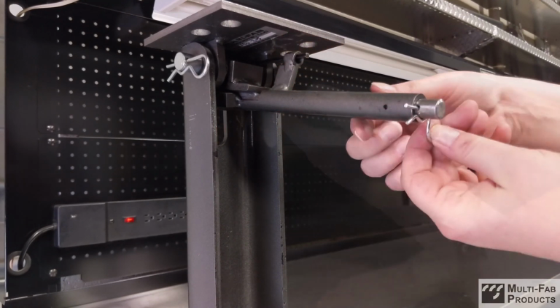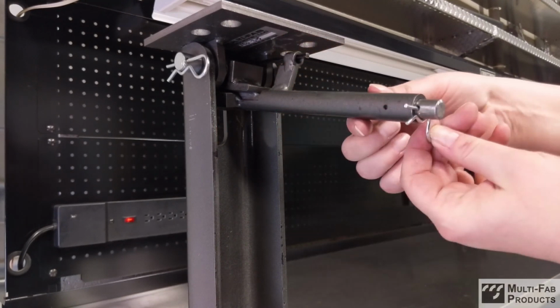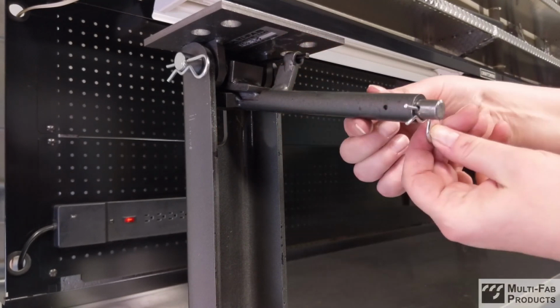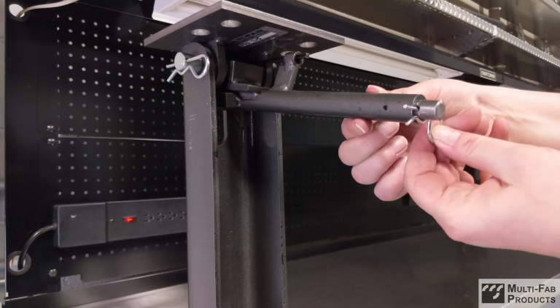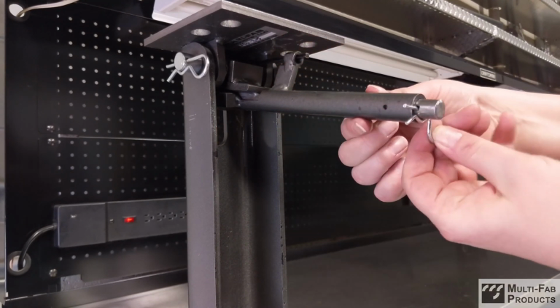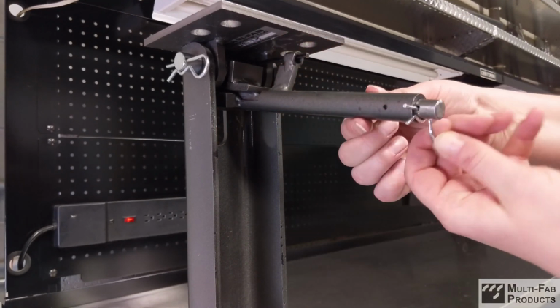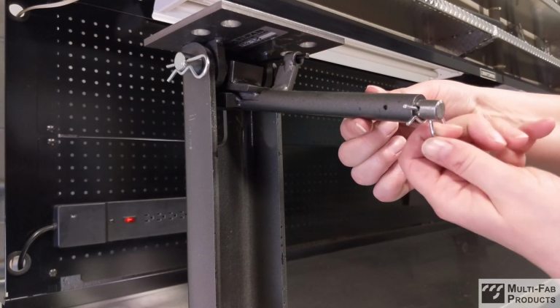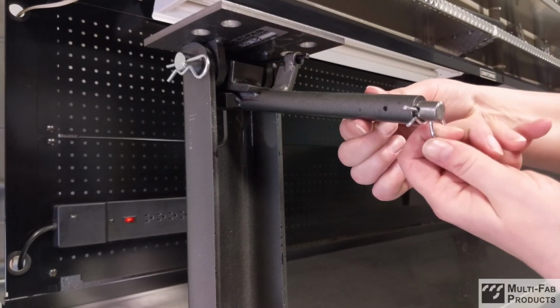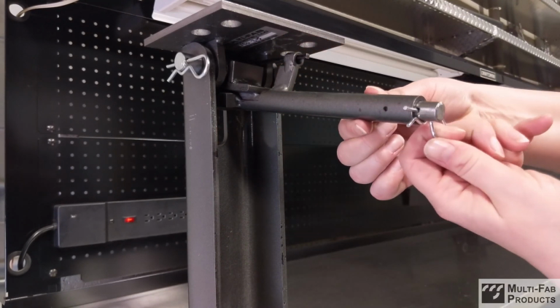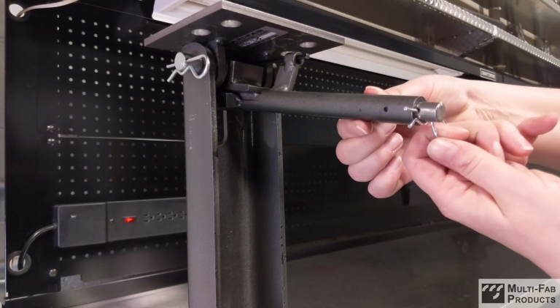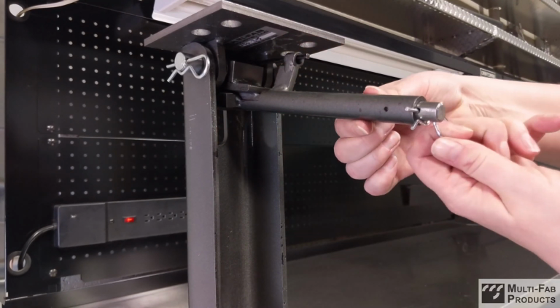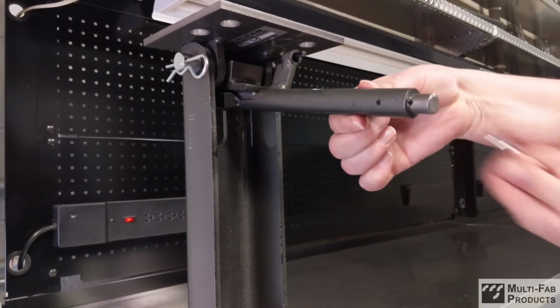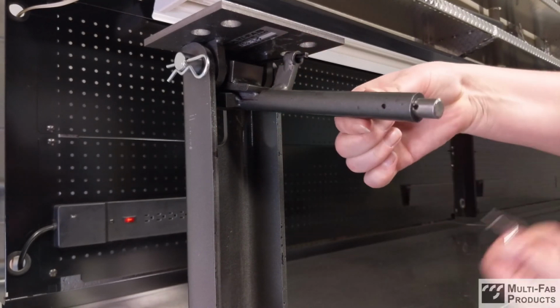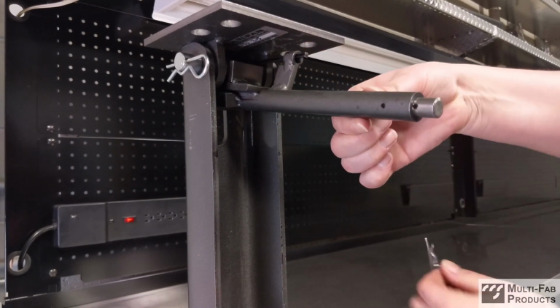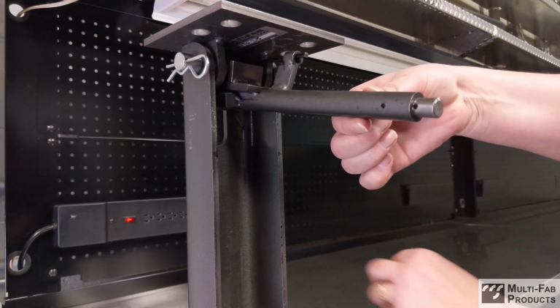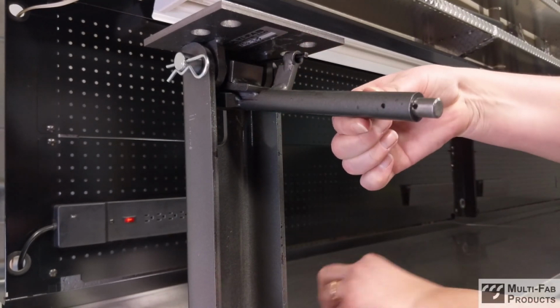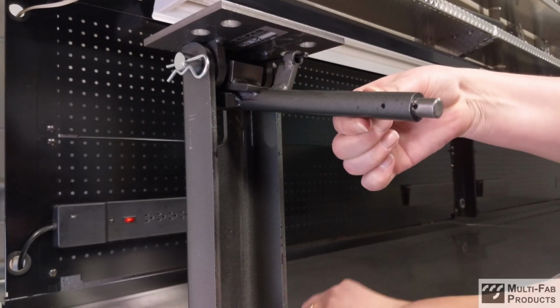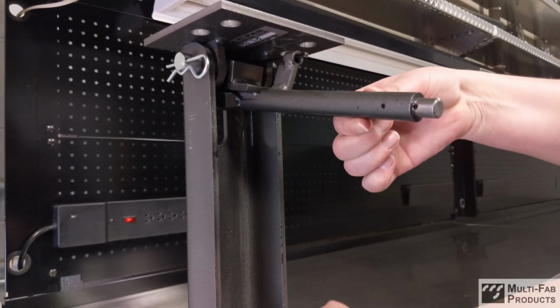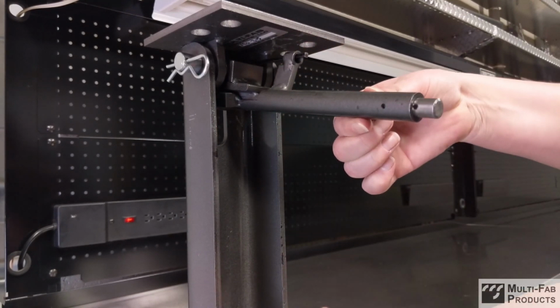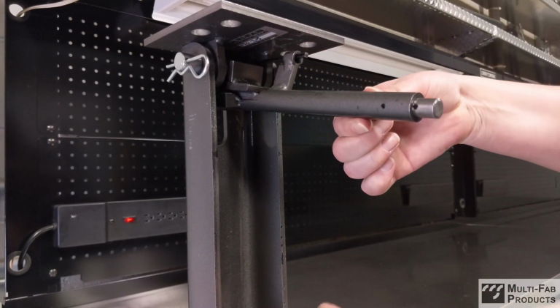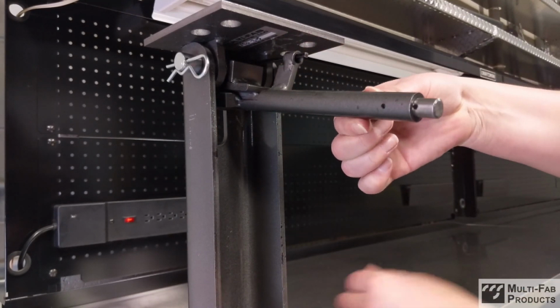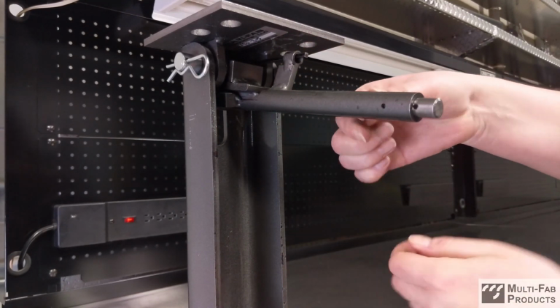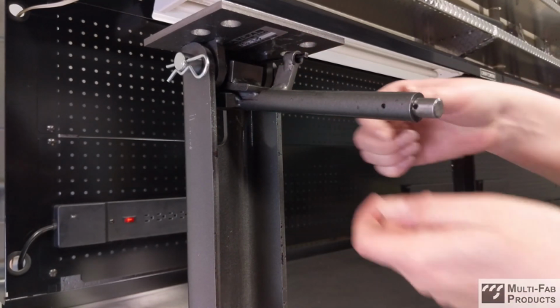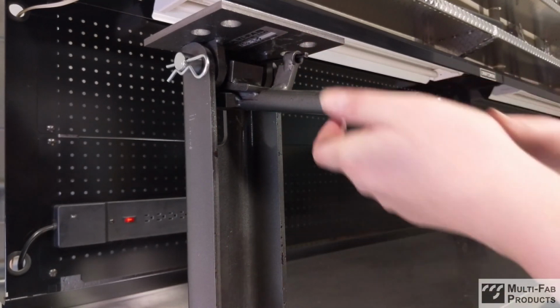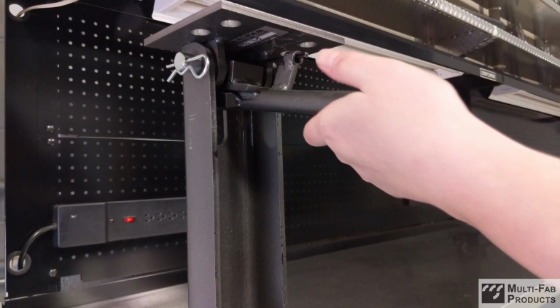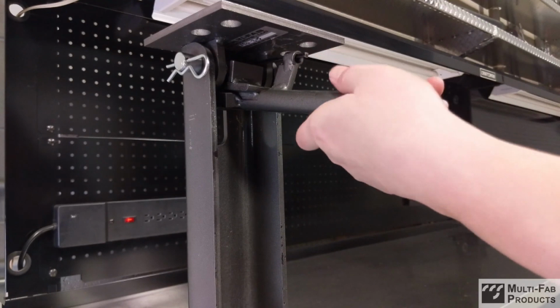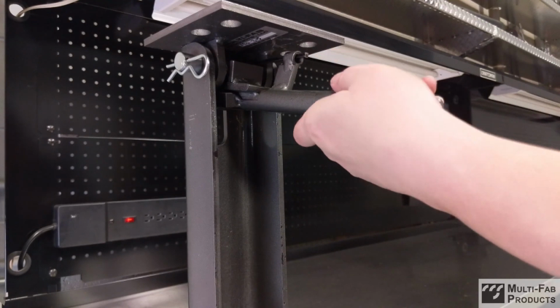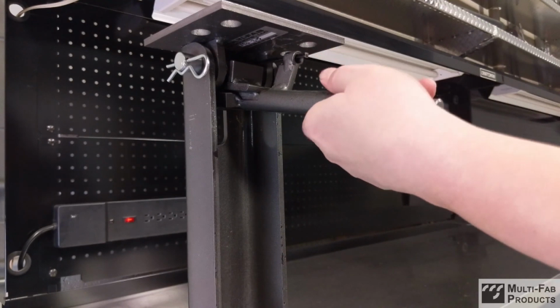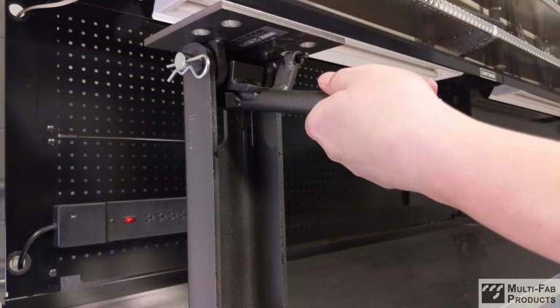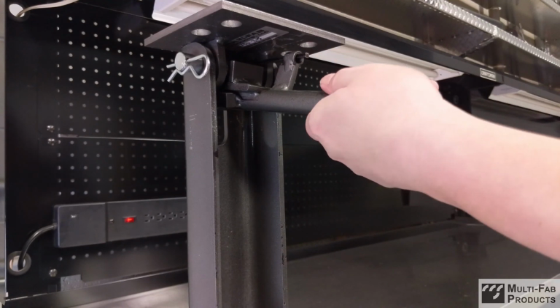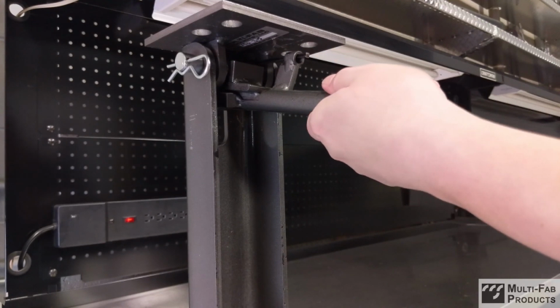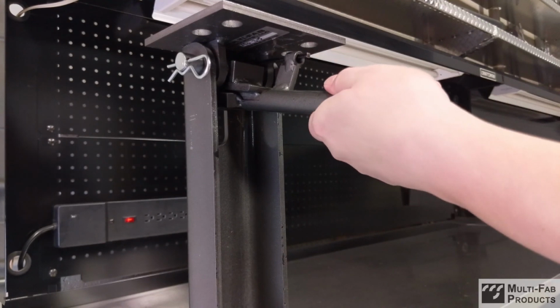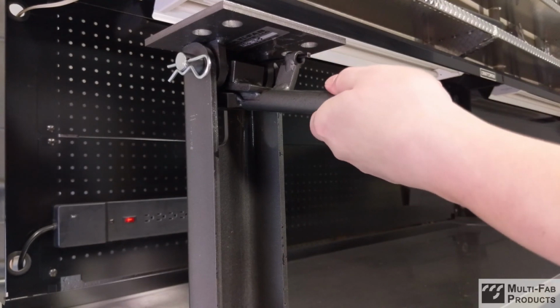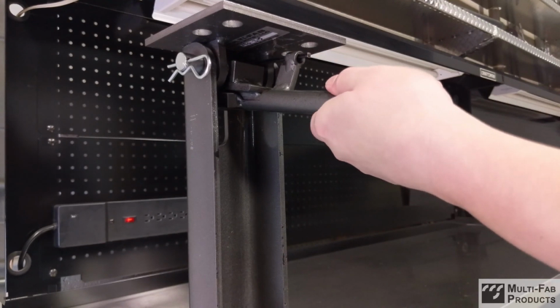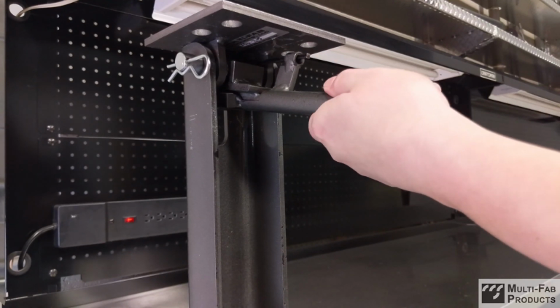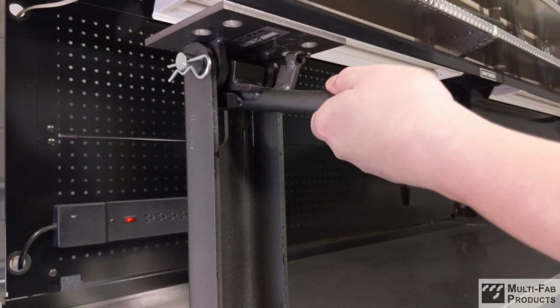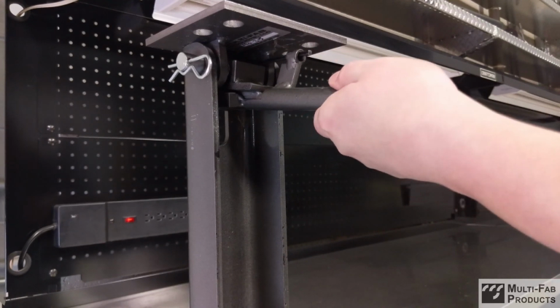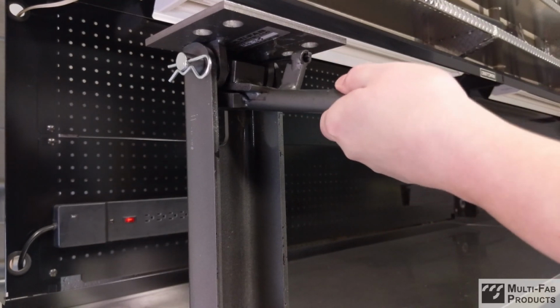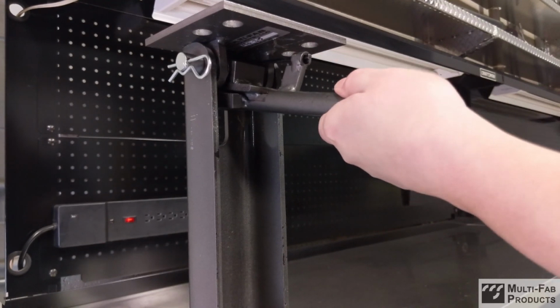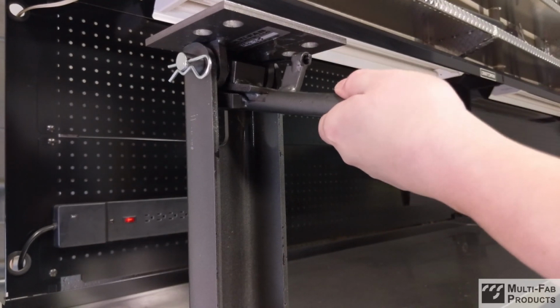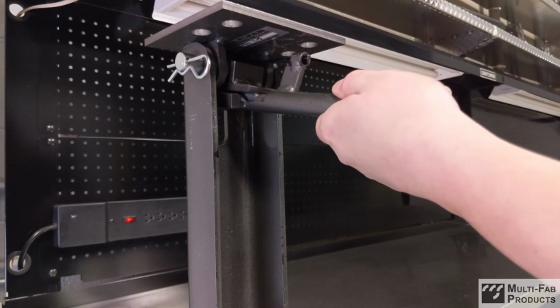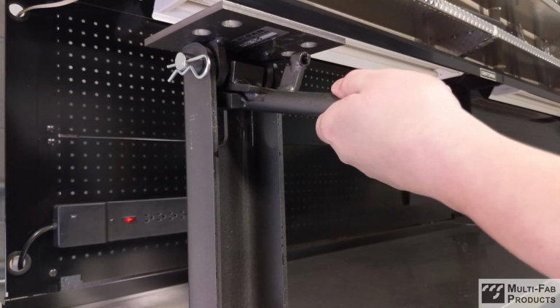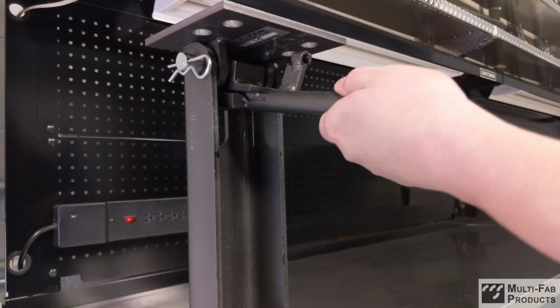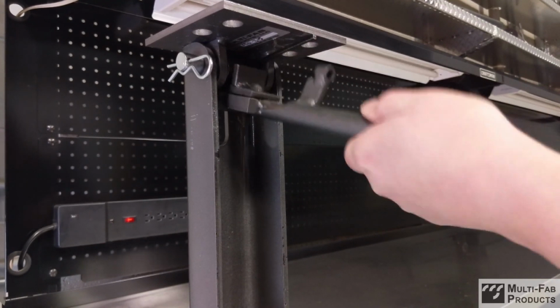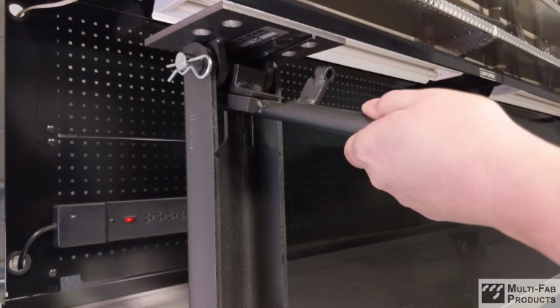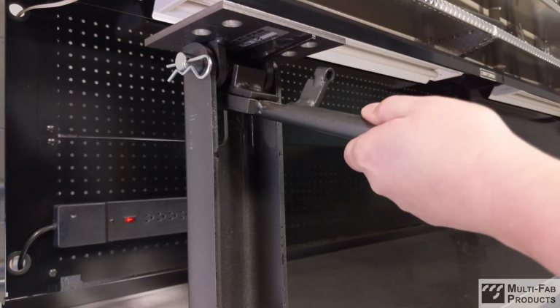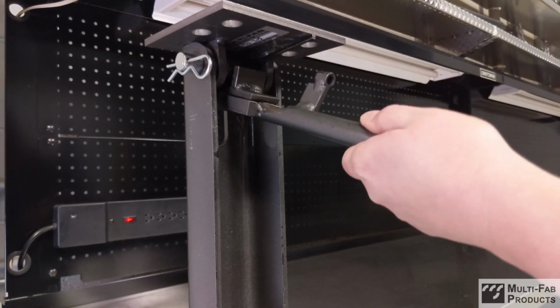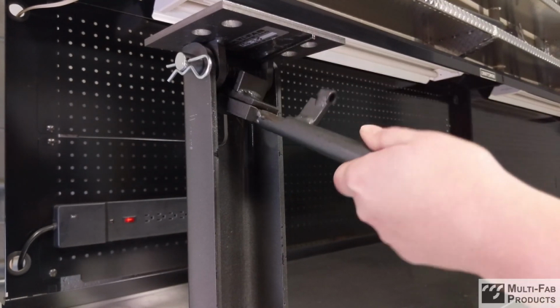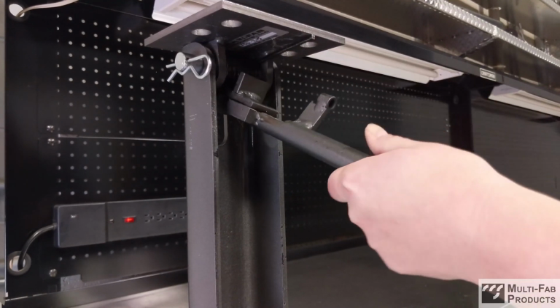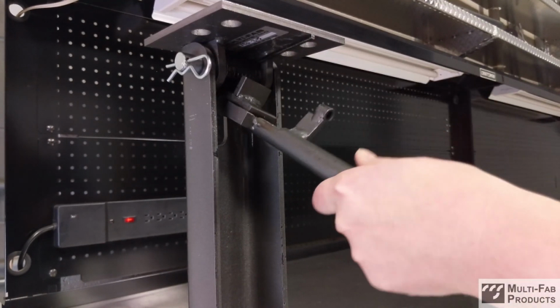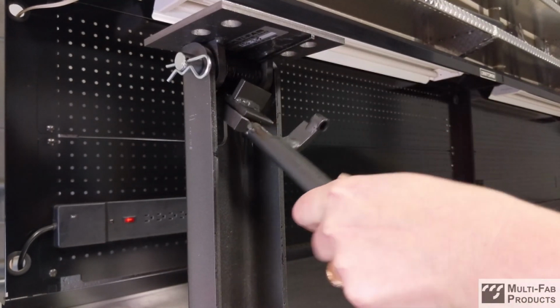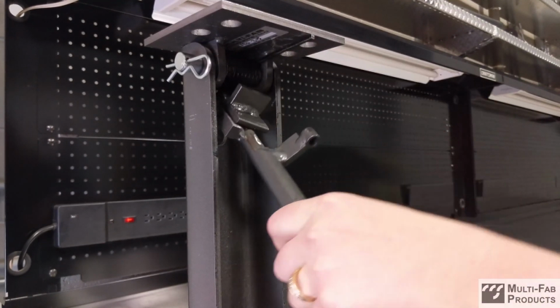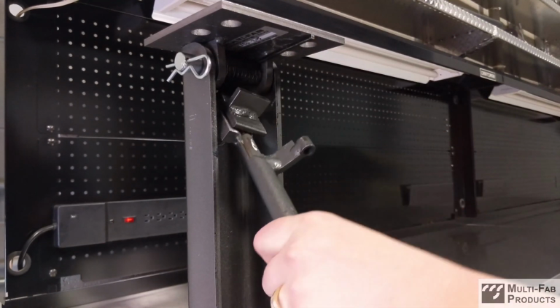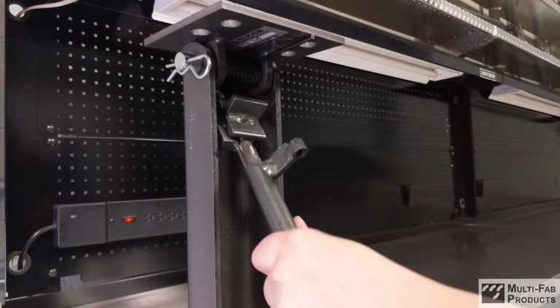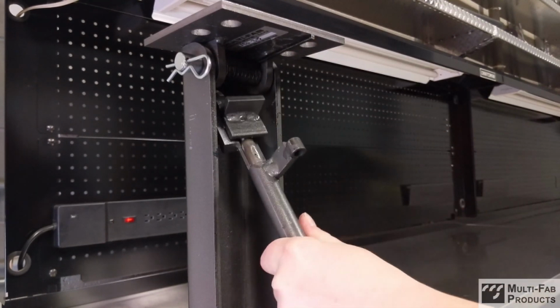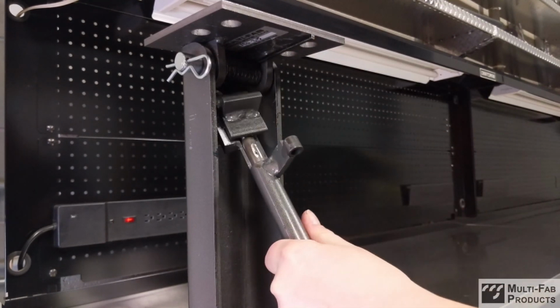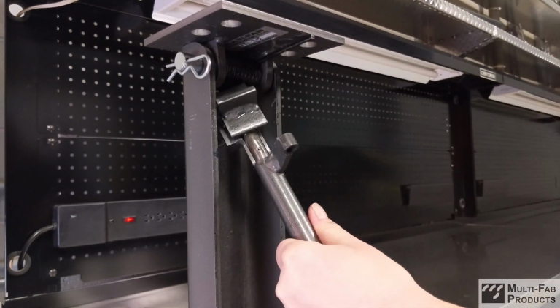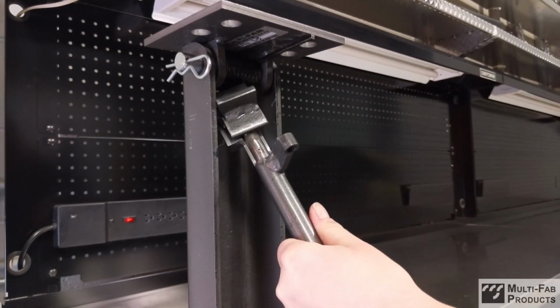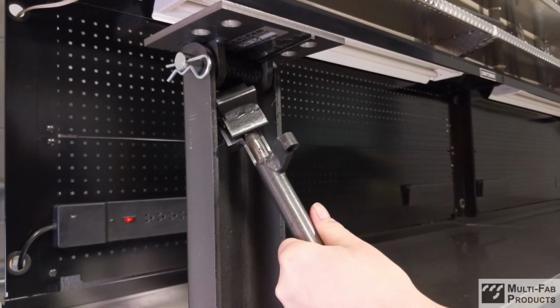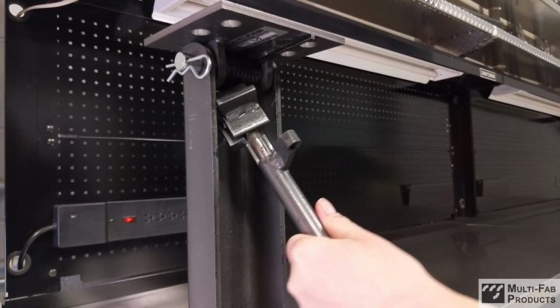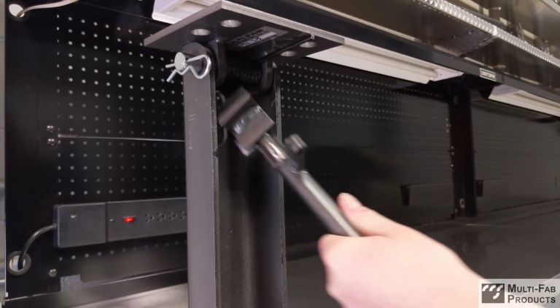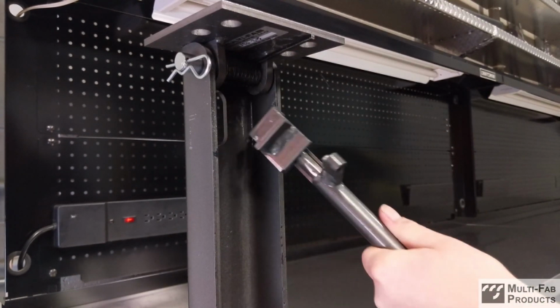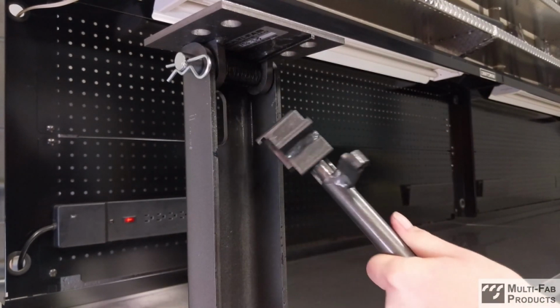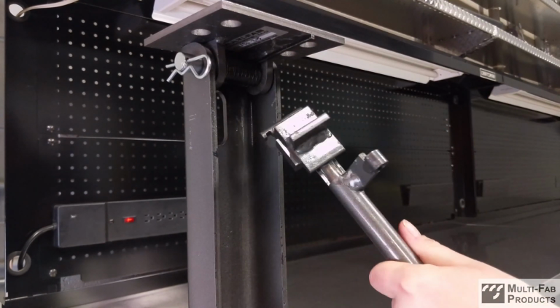Once everything is secure, slide the handle down to release the spring. Remove the tool by rotating clockwise and towards the Dock.